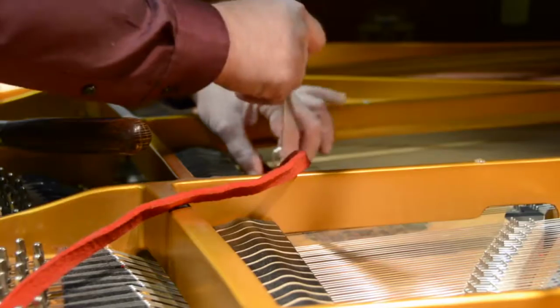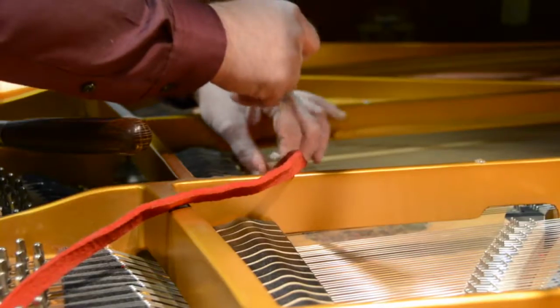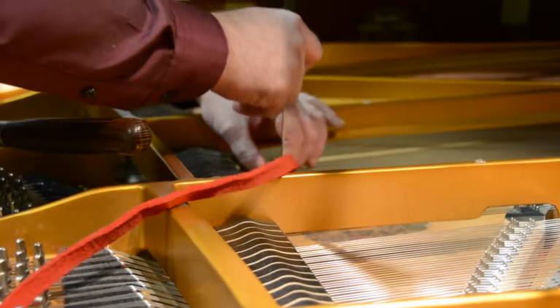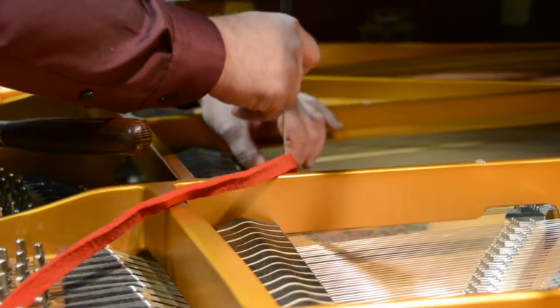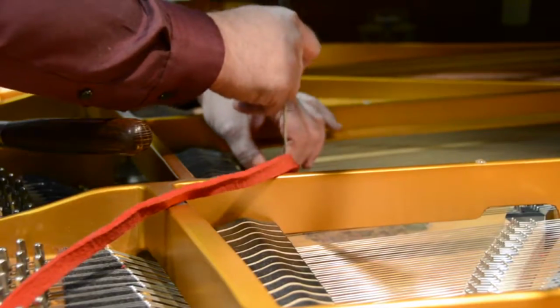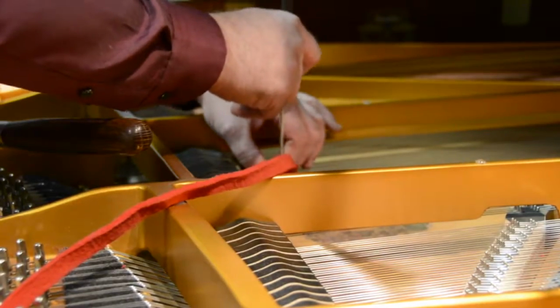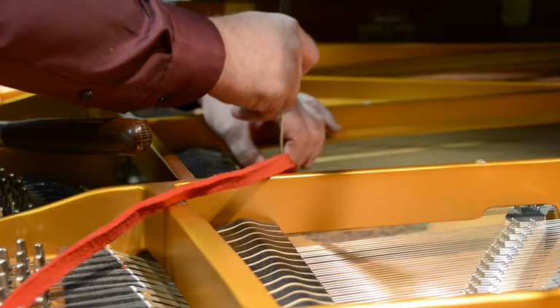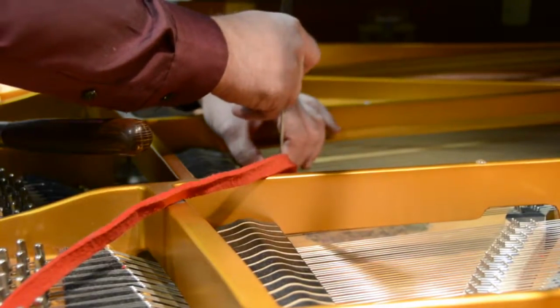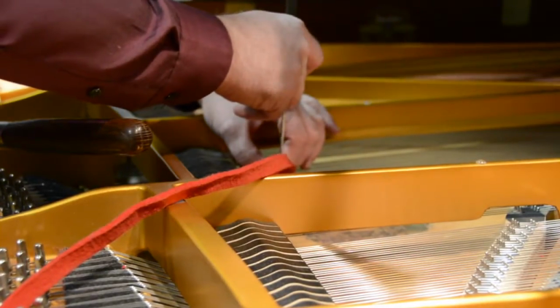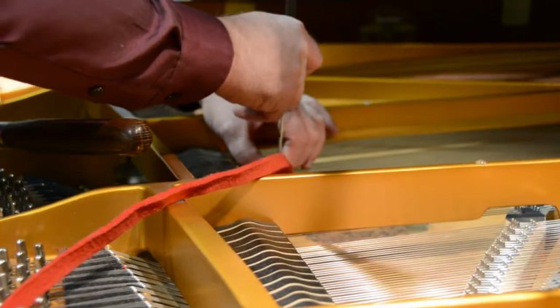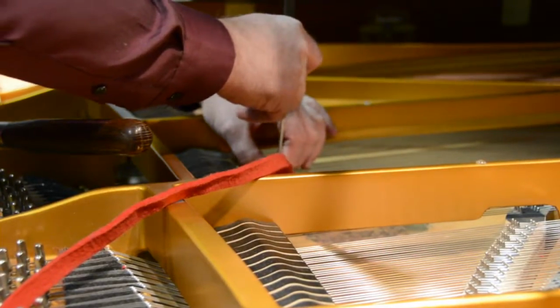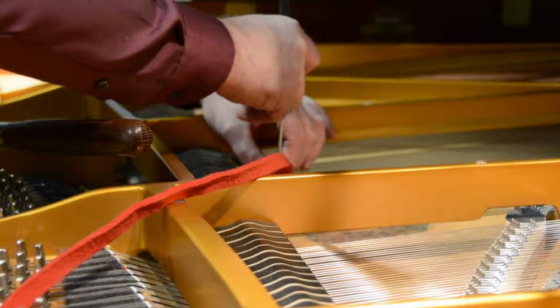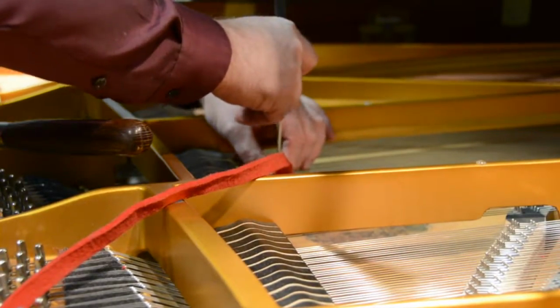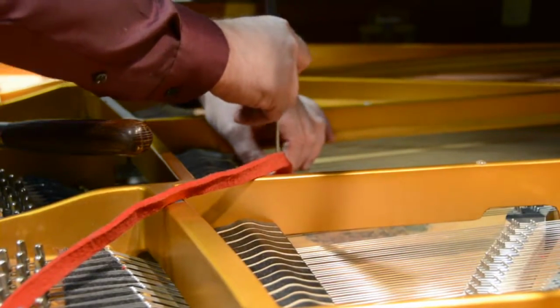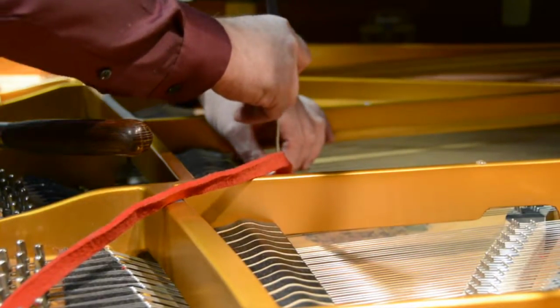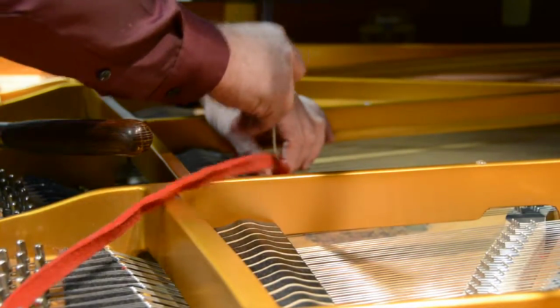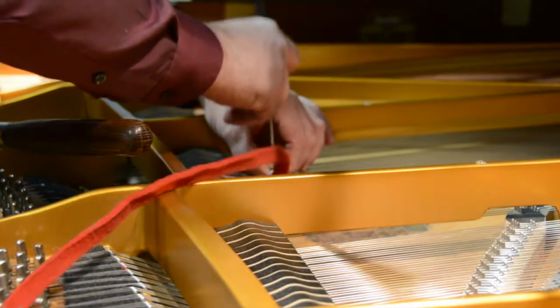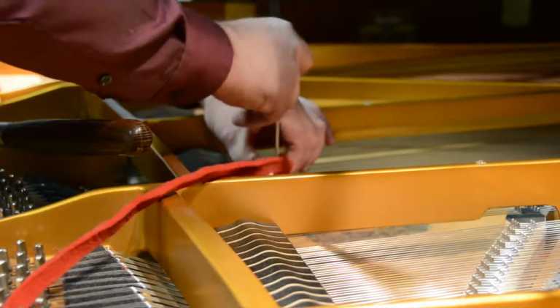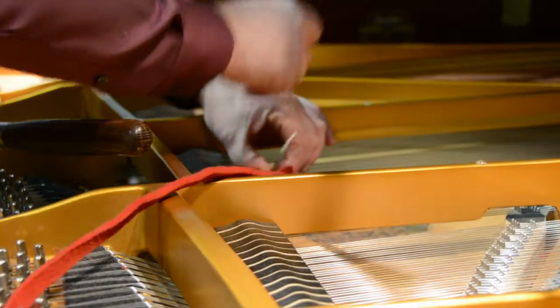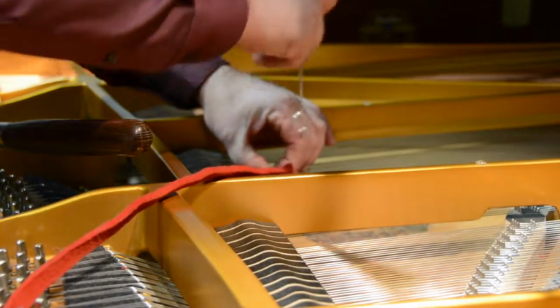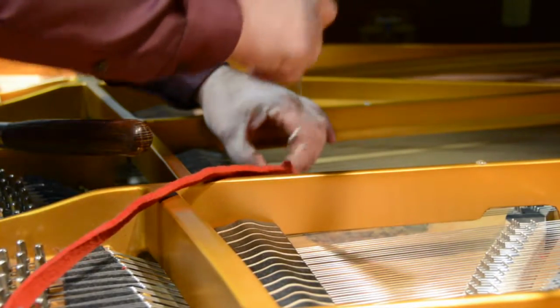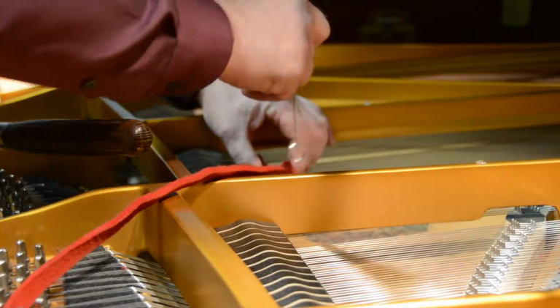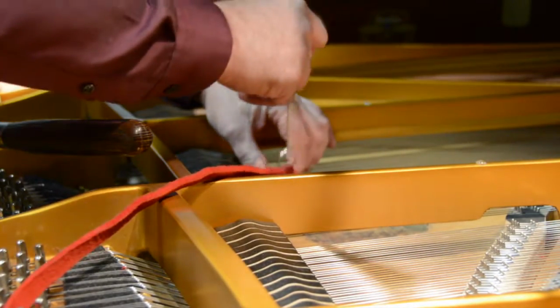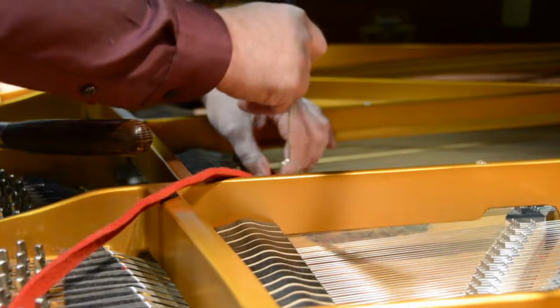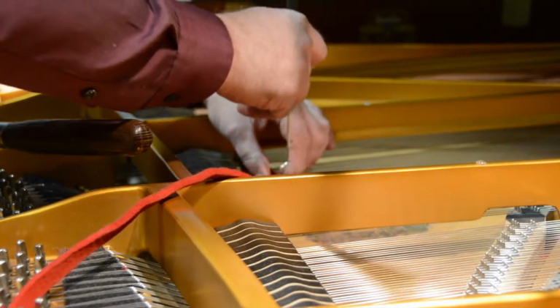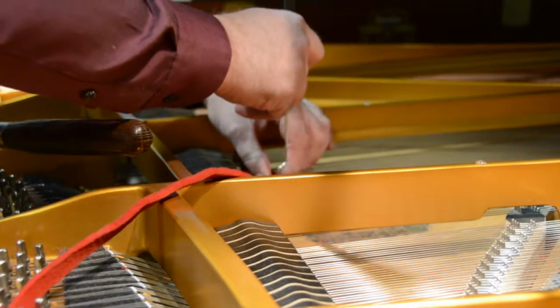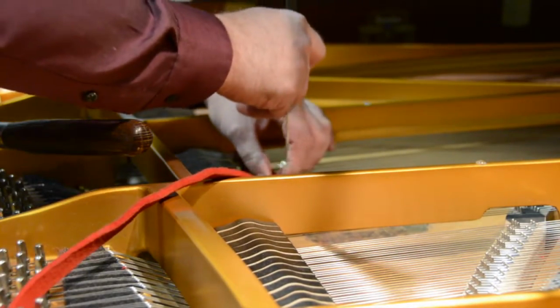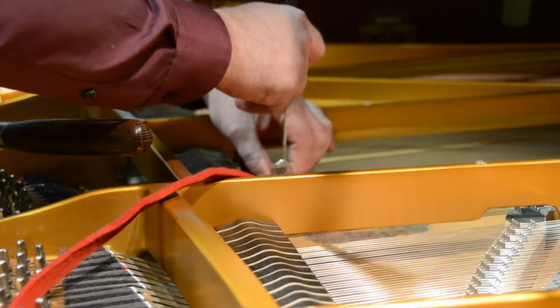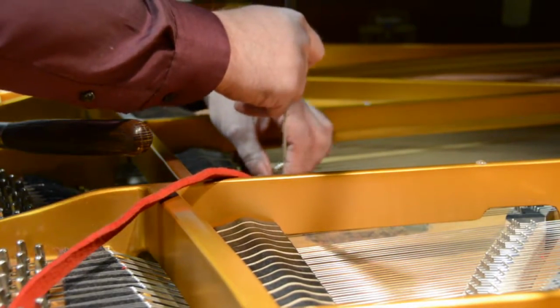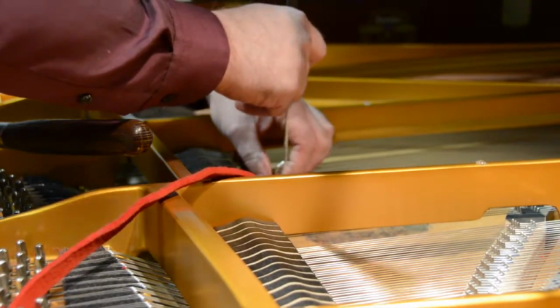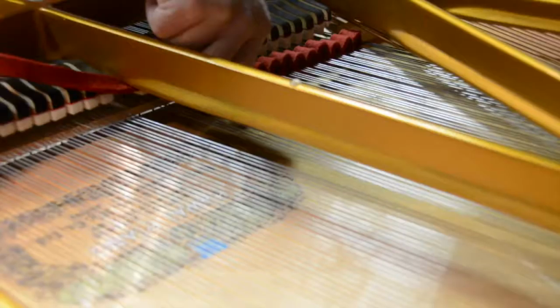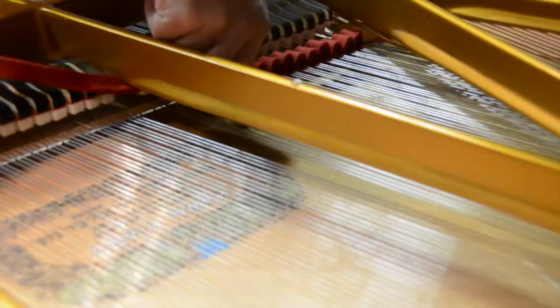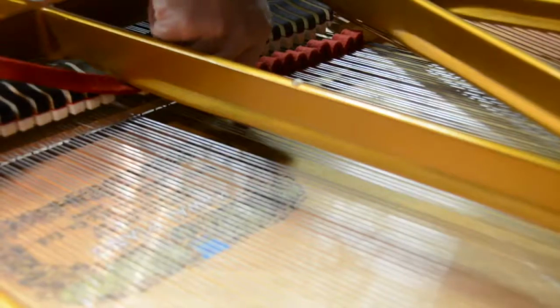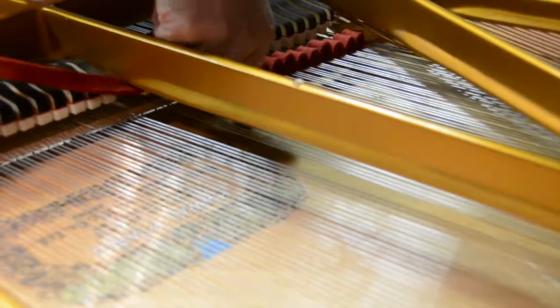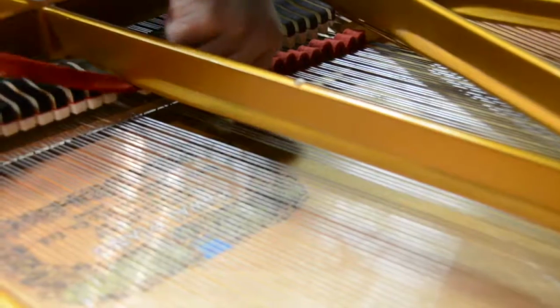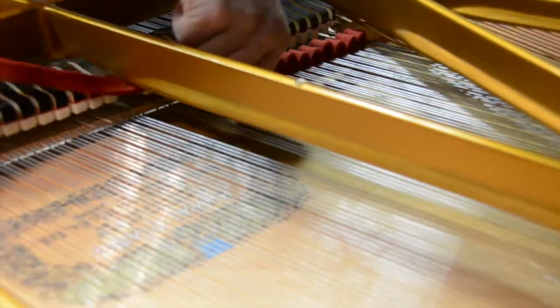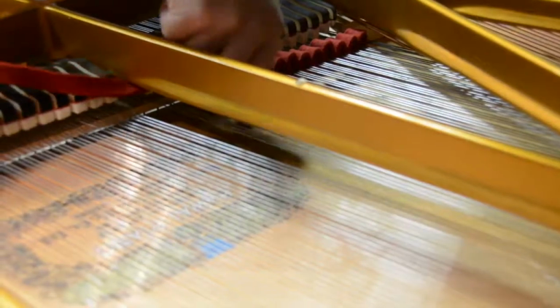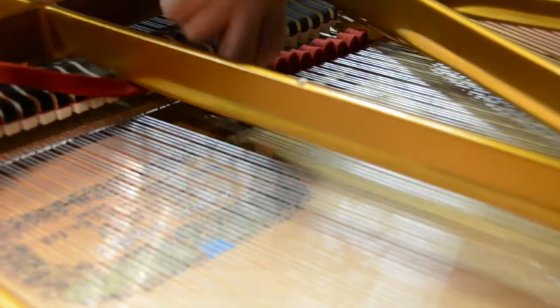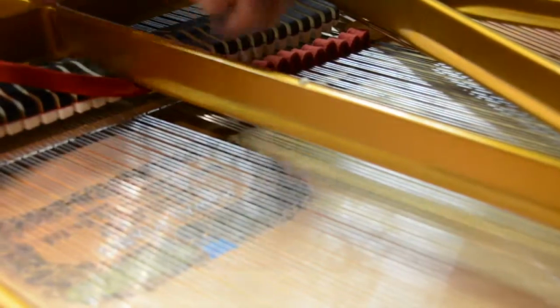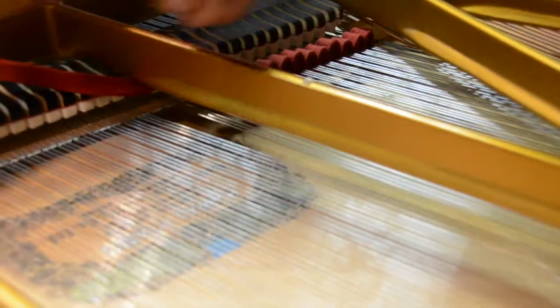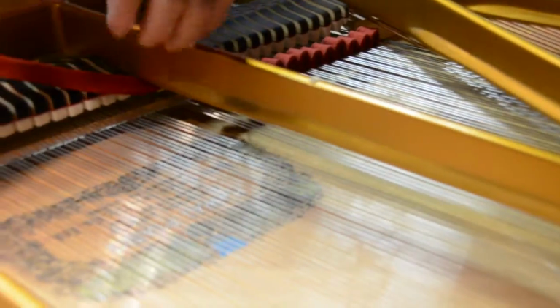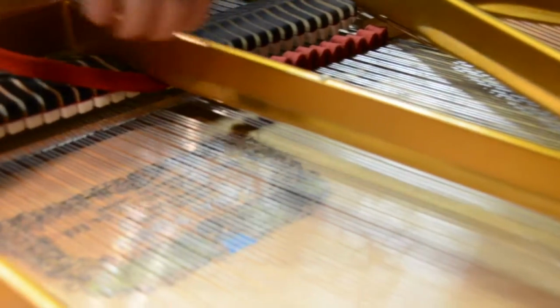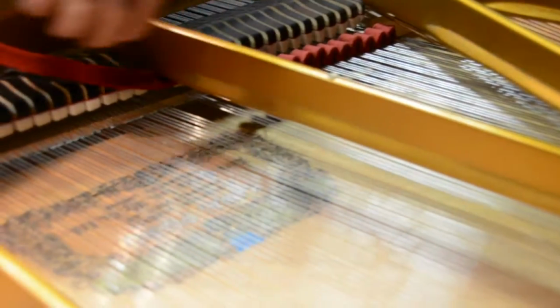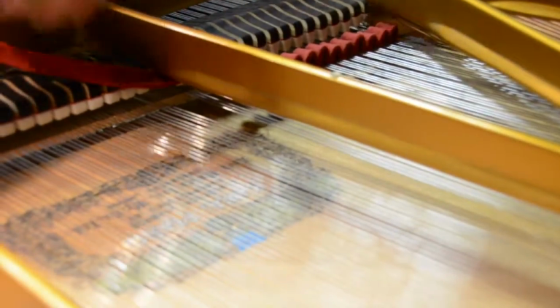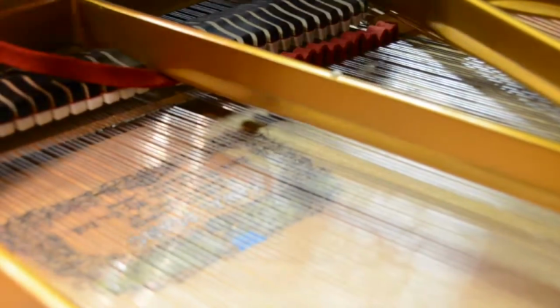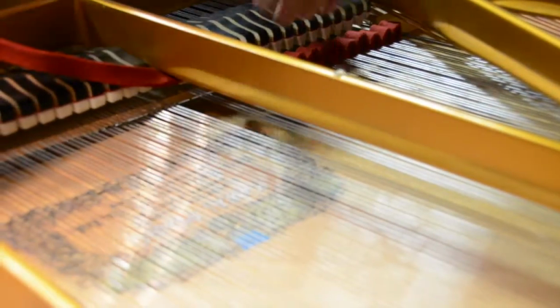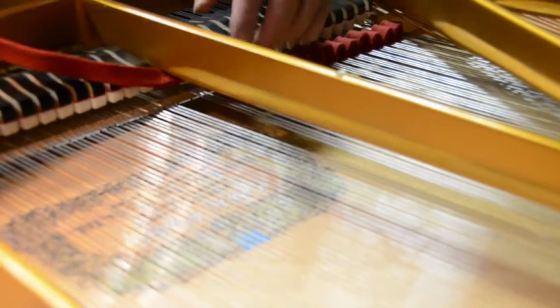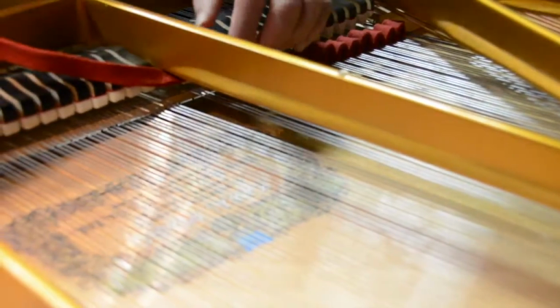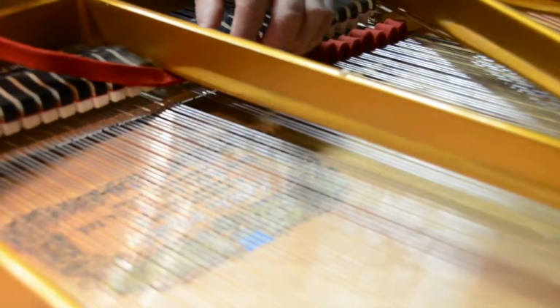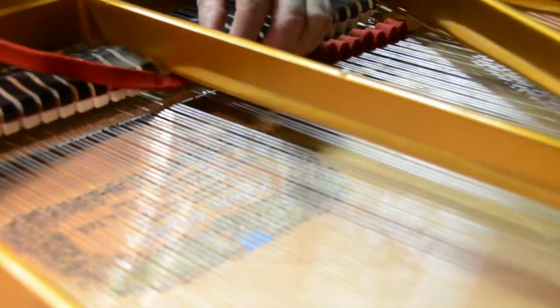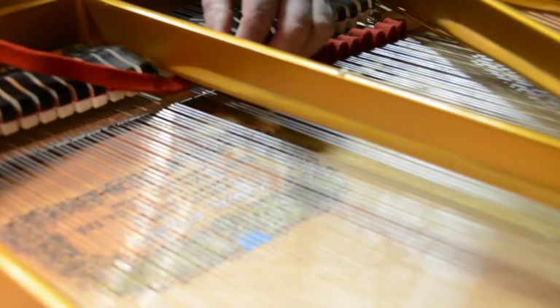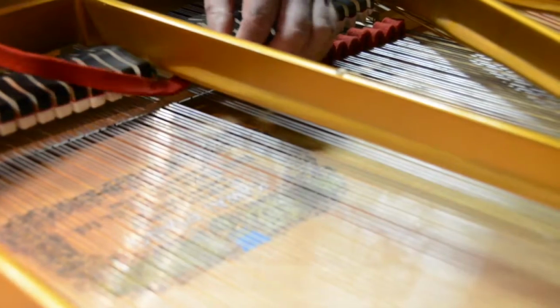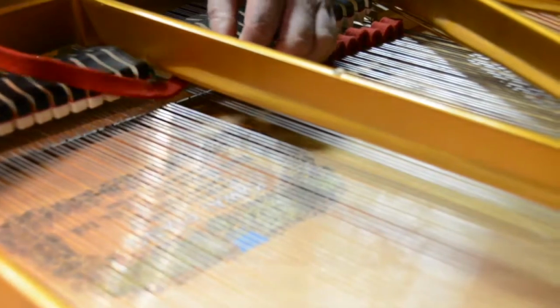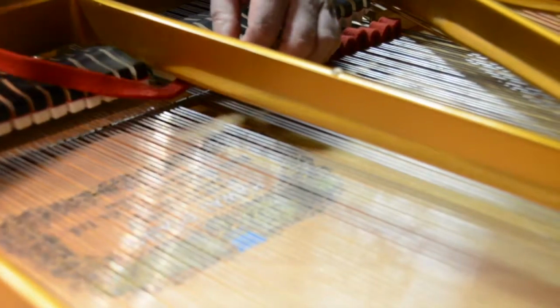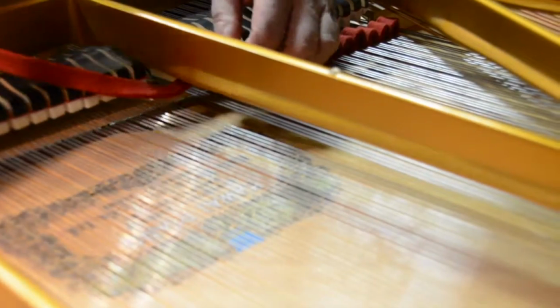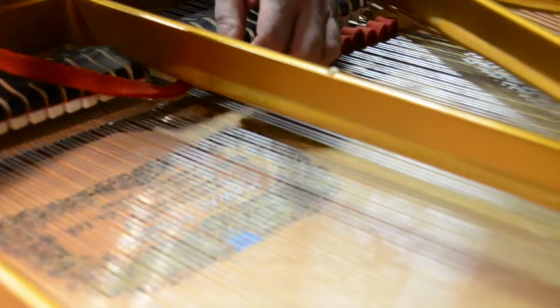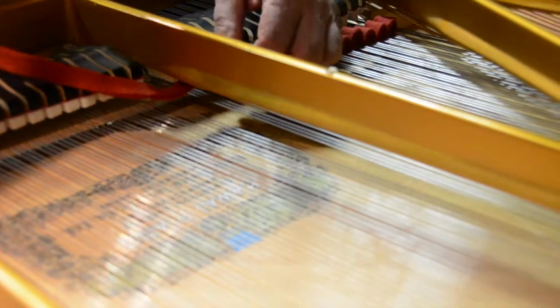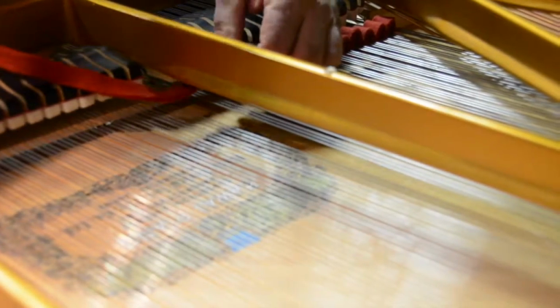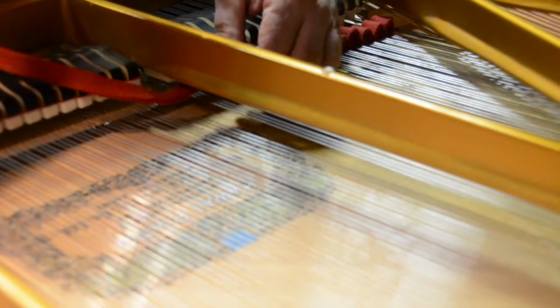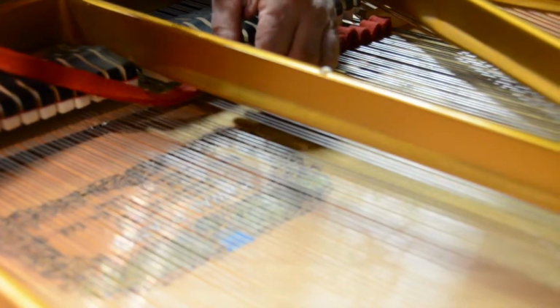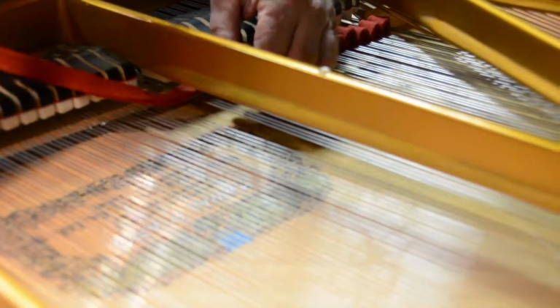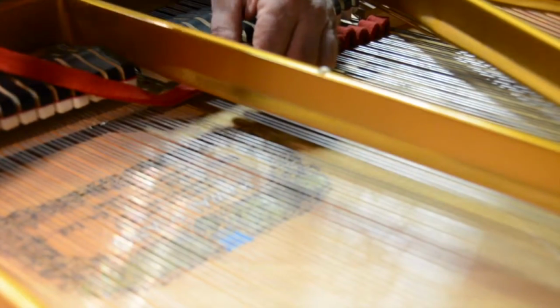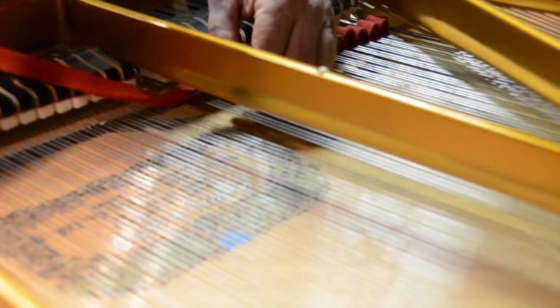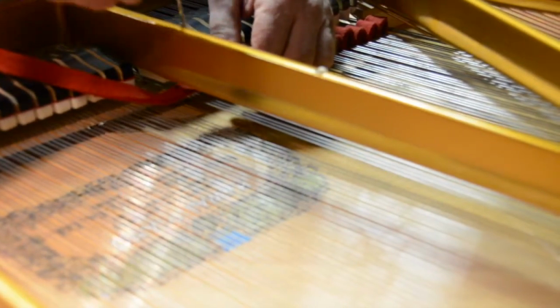Ross begins the tuning process by blocking off some of the strings with a thick piece of felt called a beating strip.